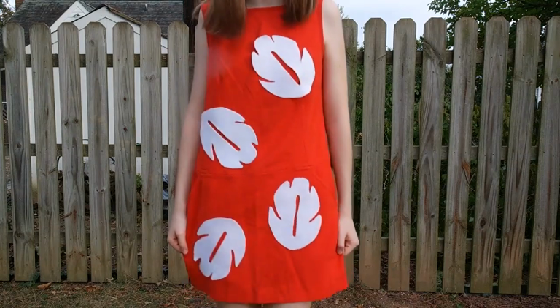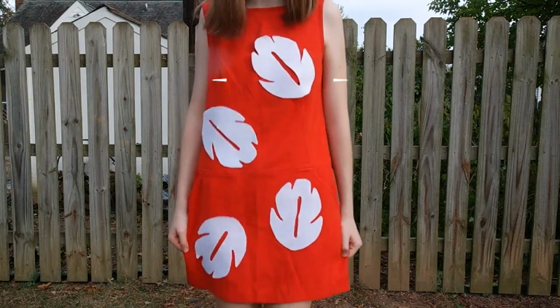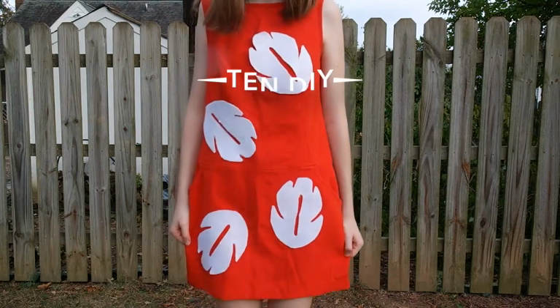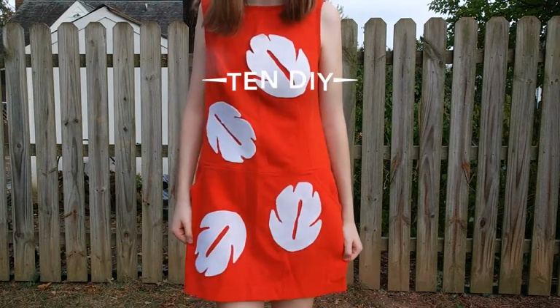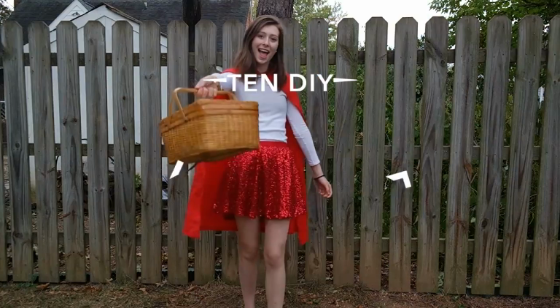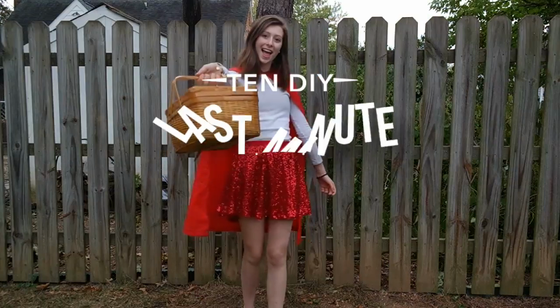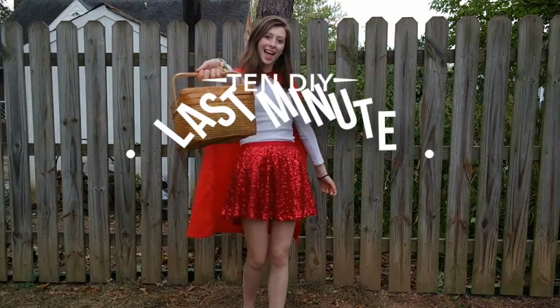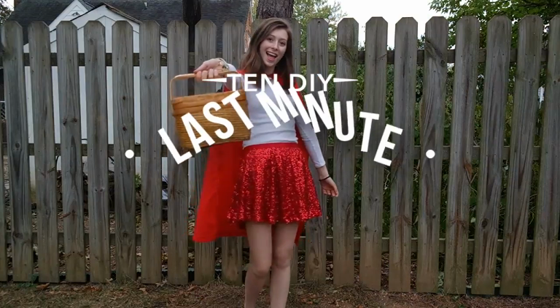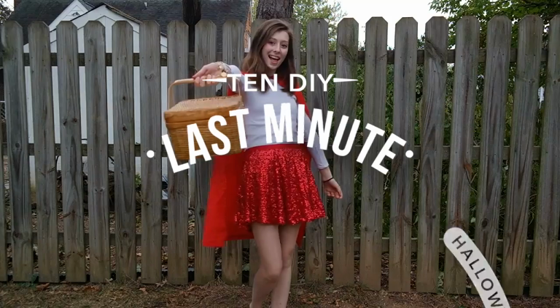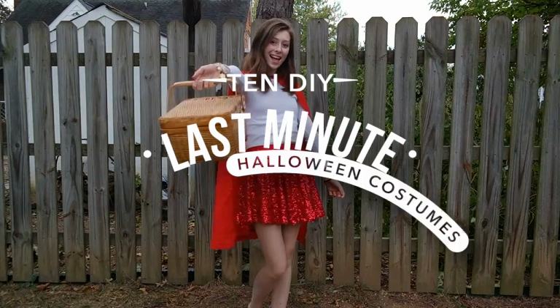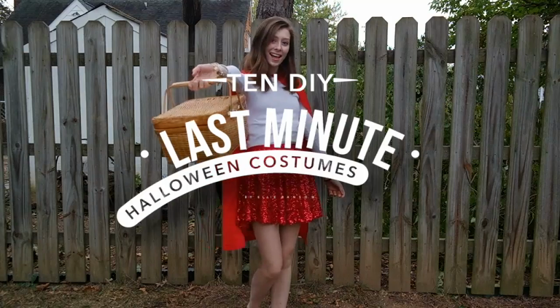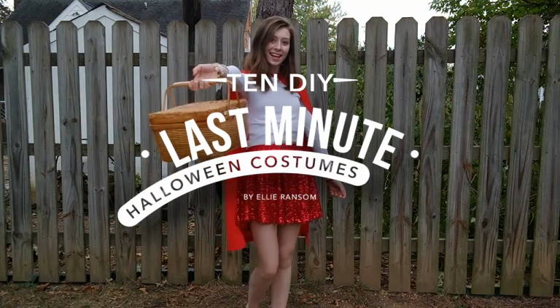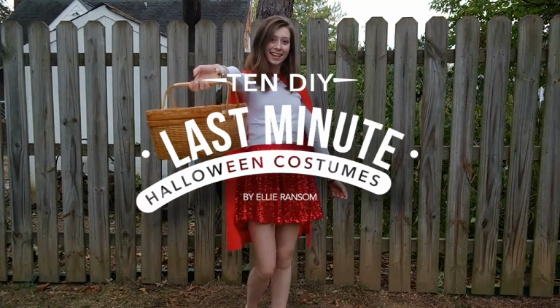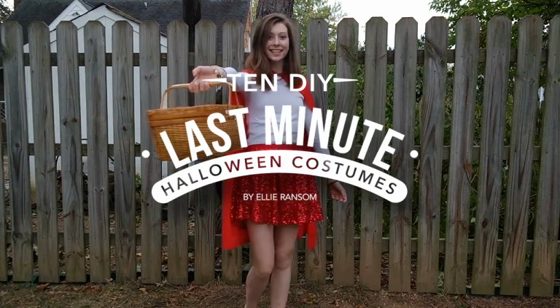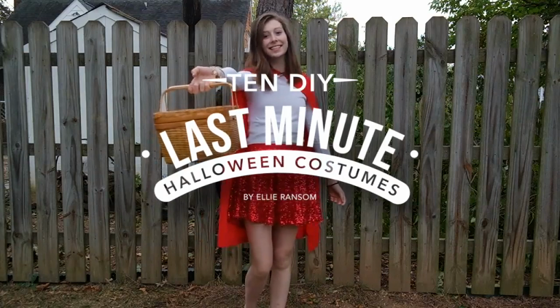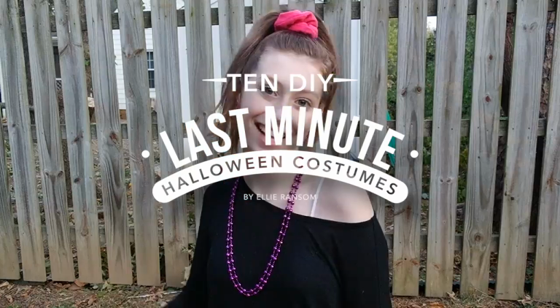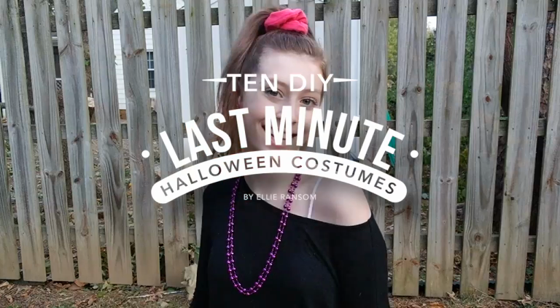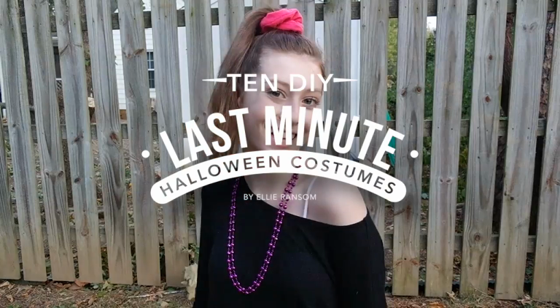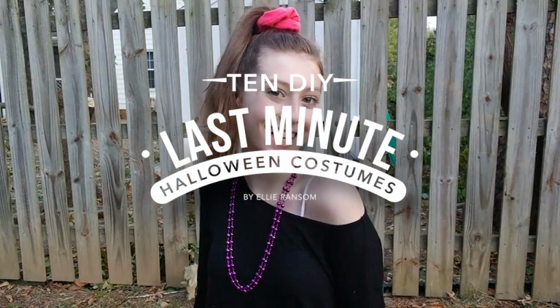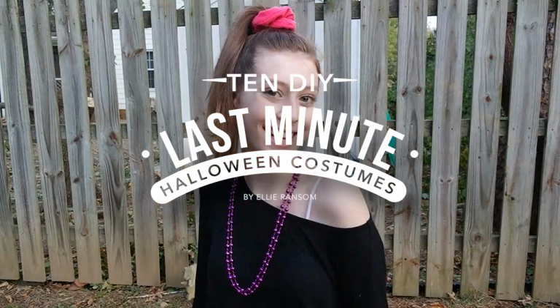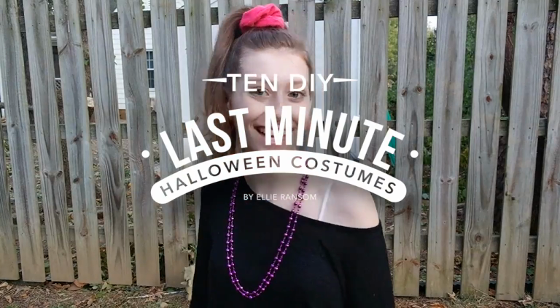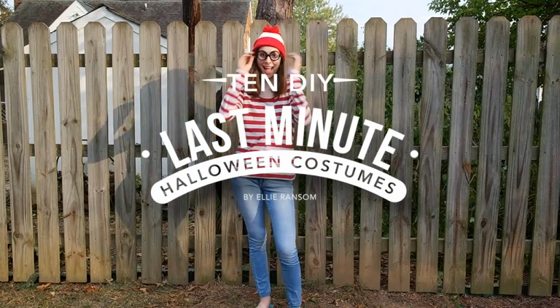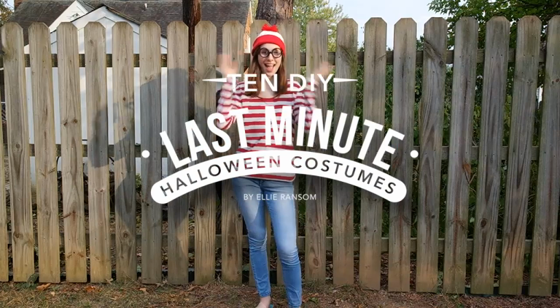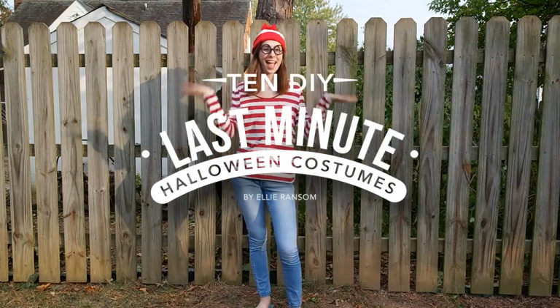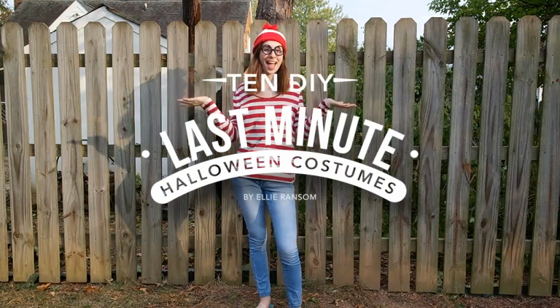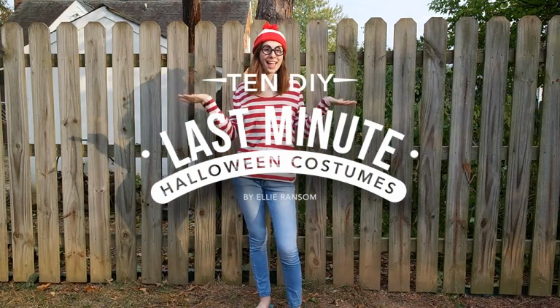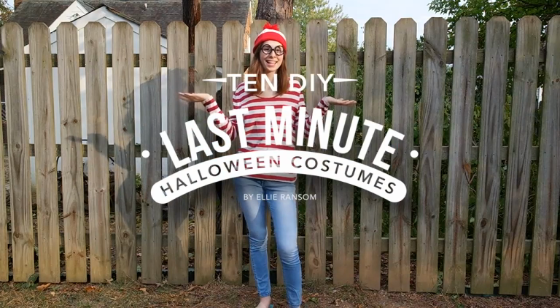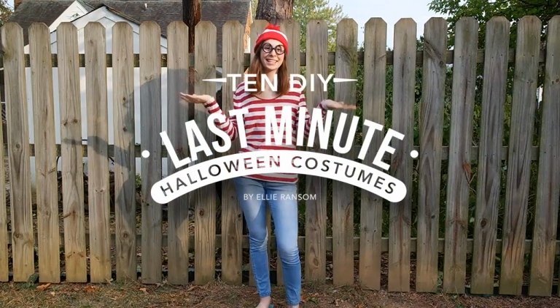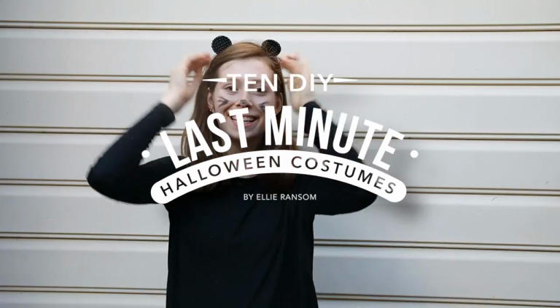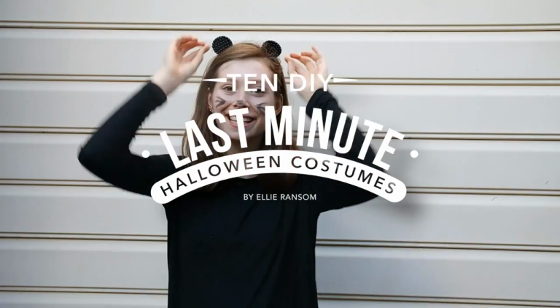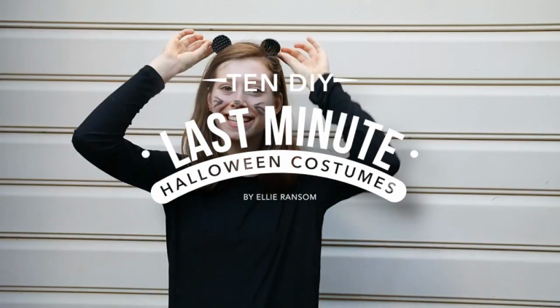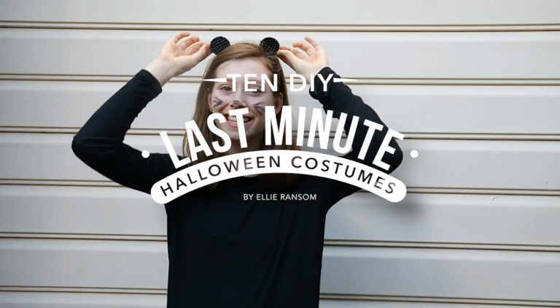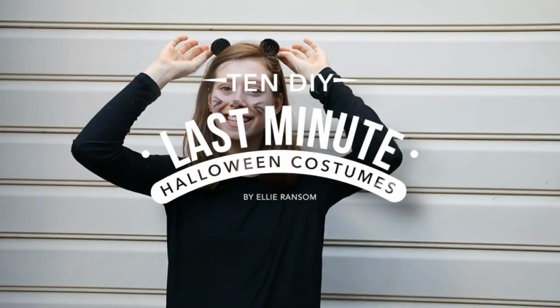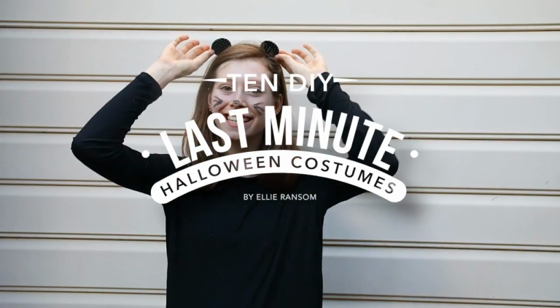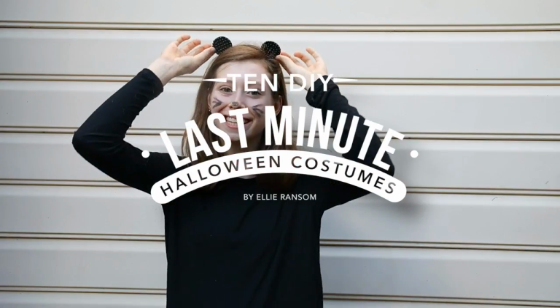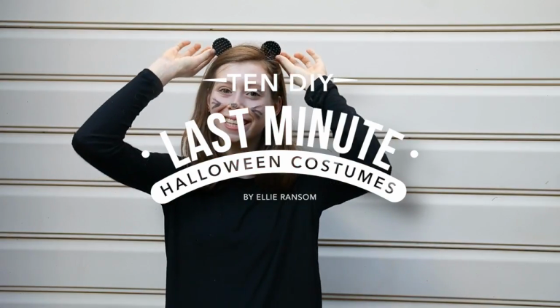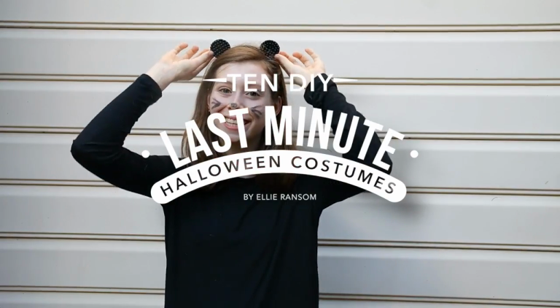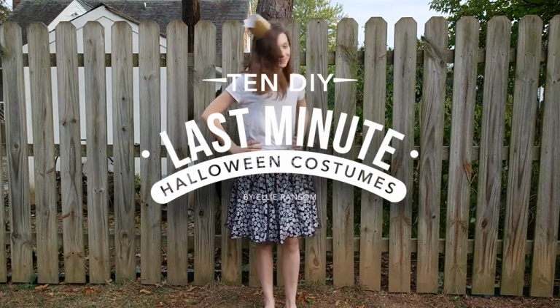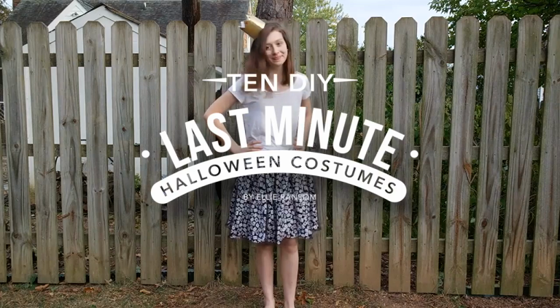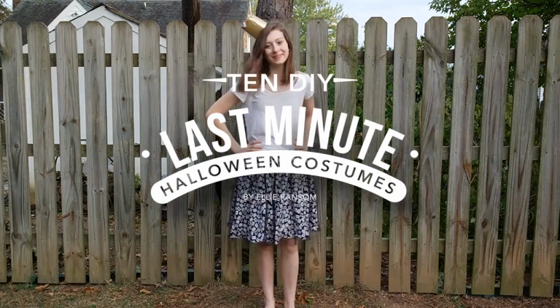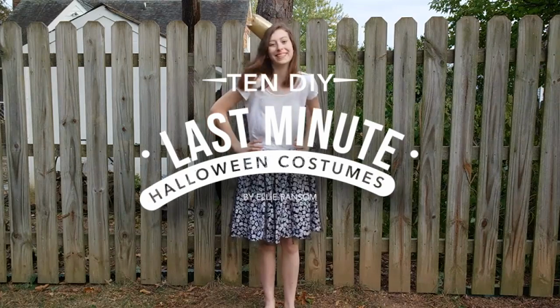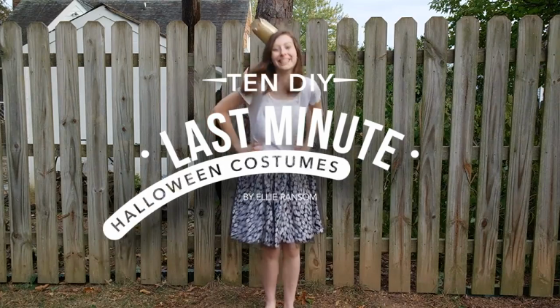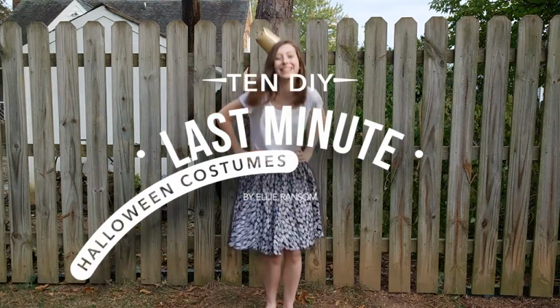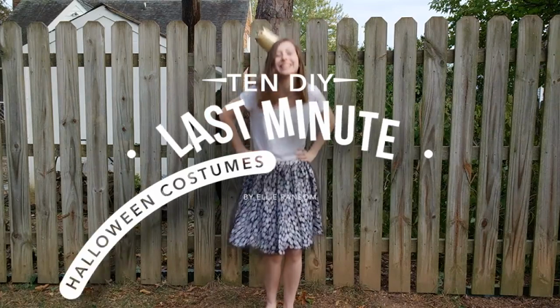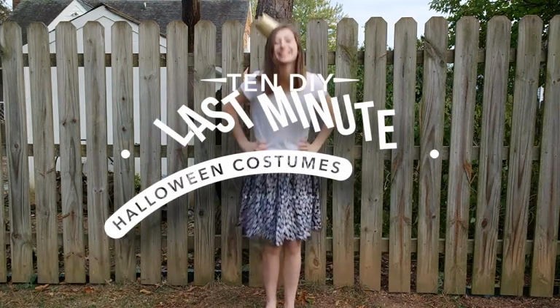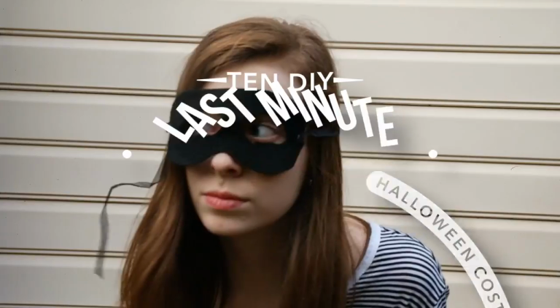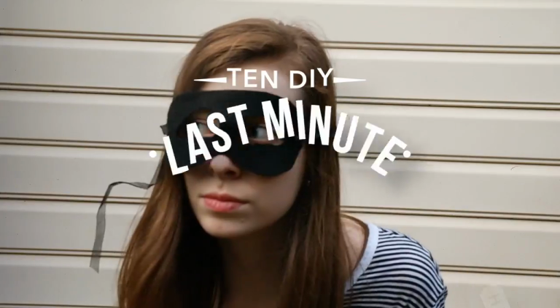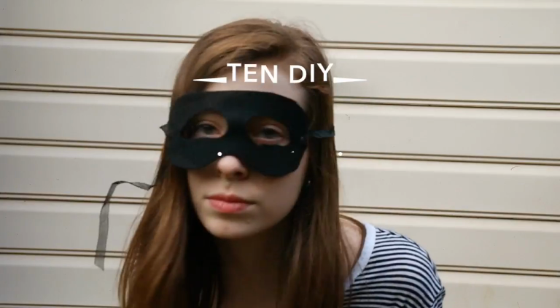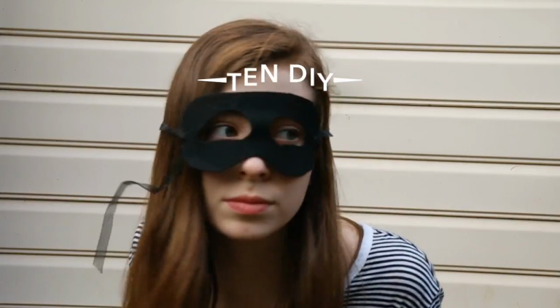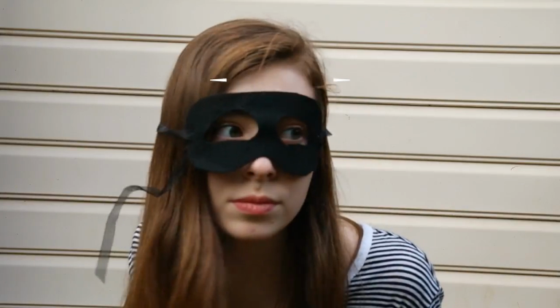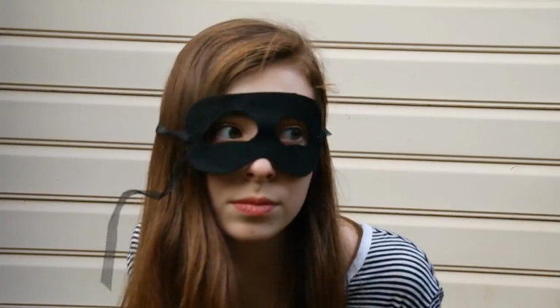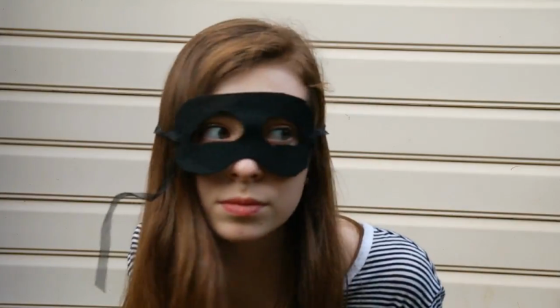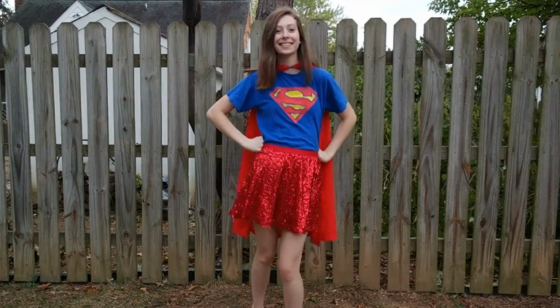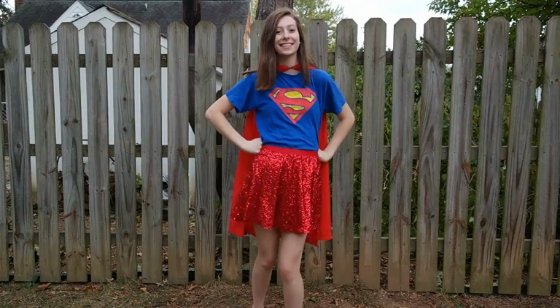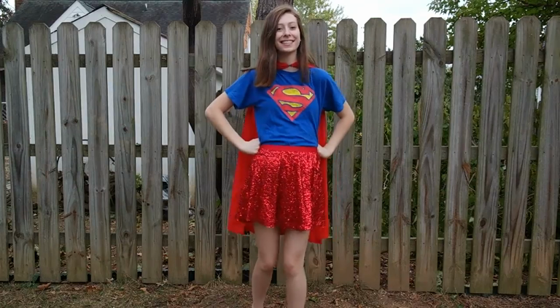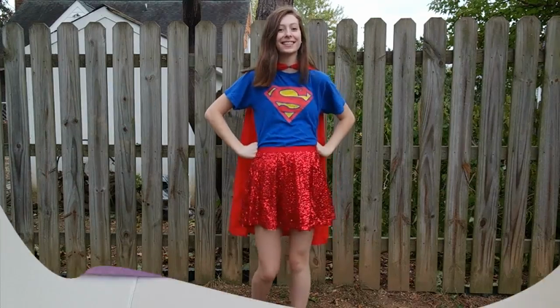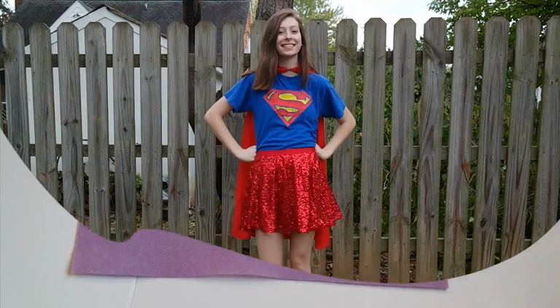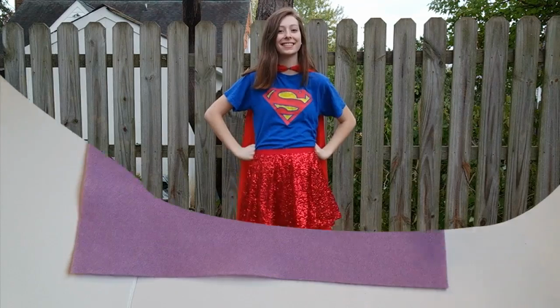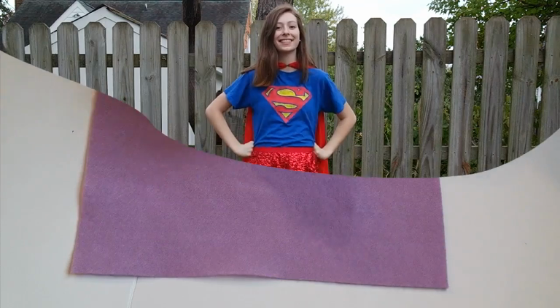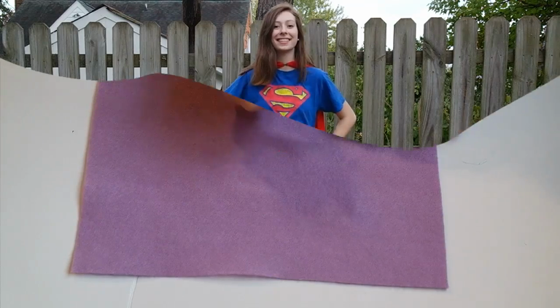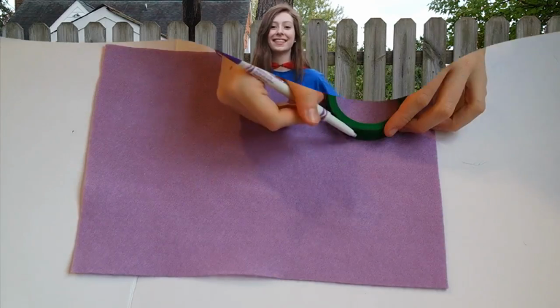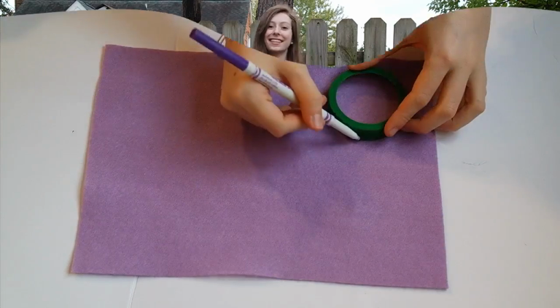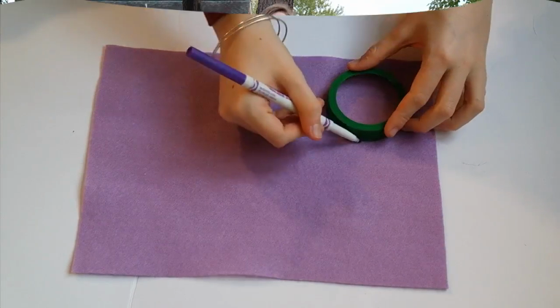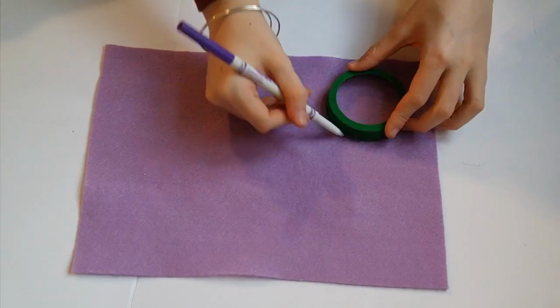Hey guys, it's Ellie. Today I'm going to be showing you 10 super last-minute DIY Halloween costumes. So let's get into it.